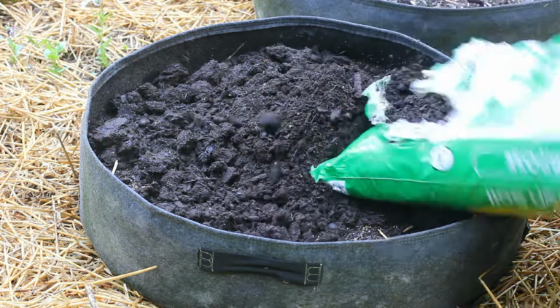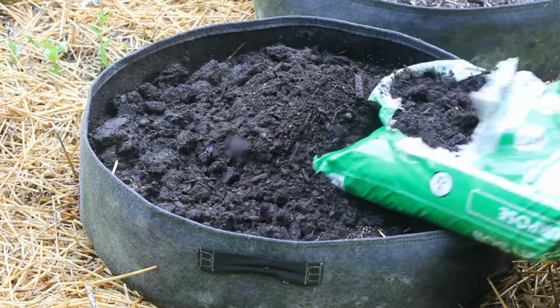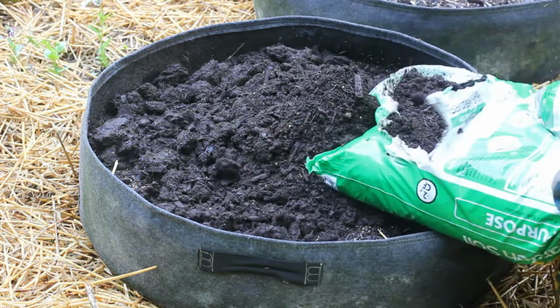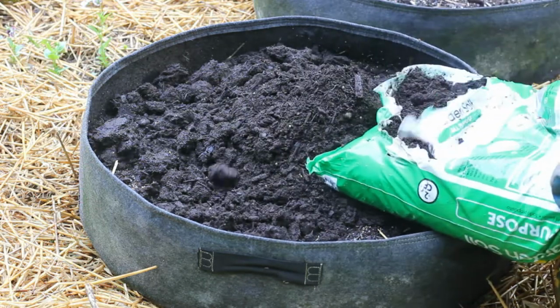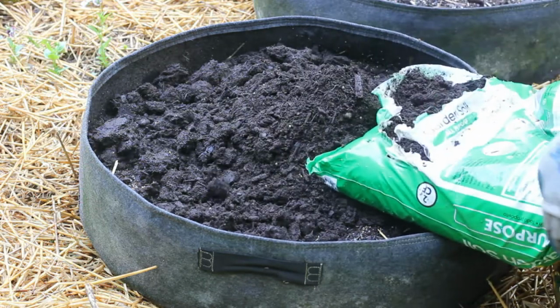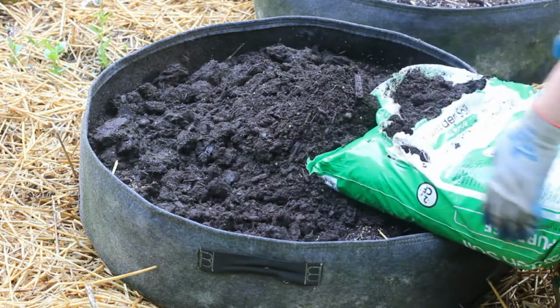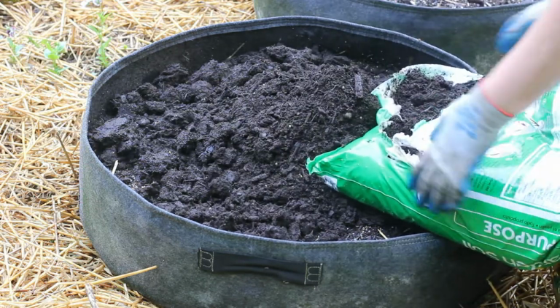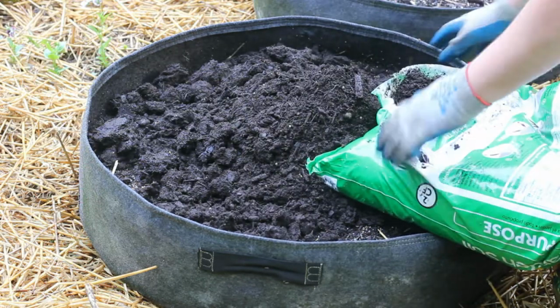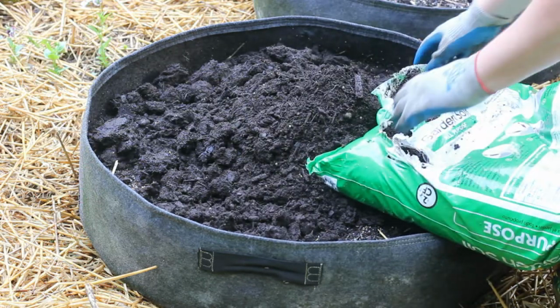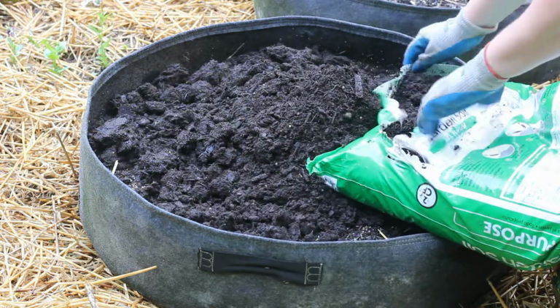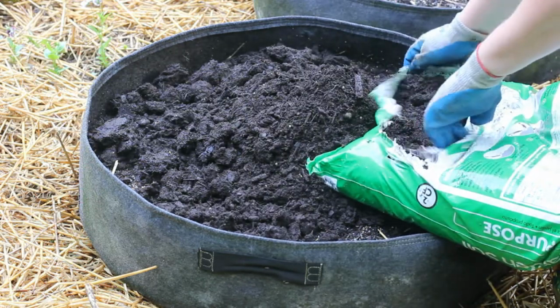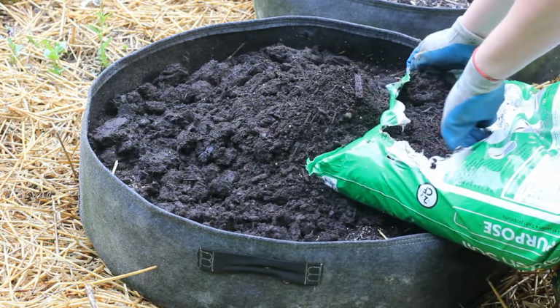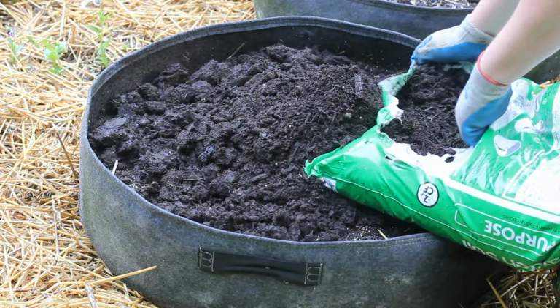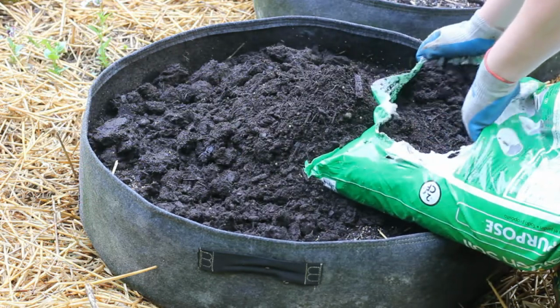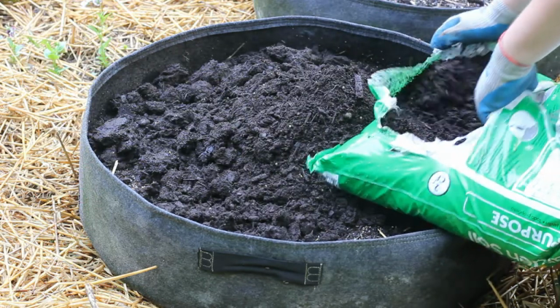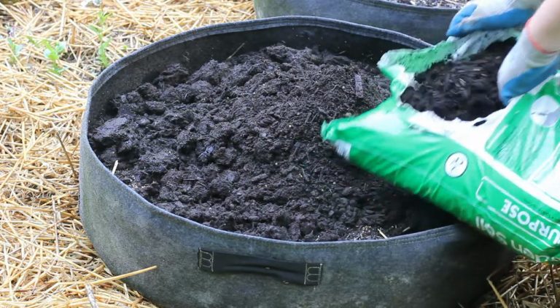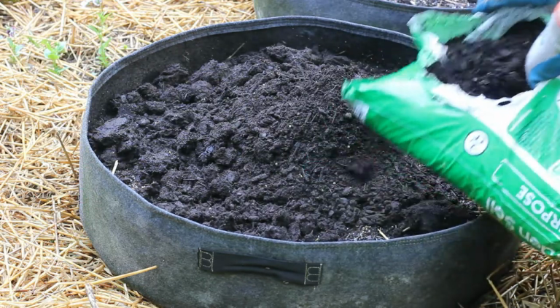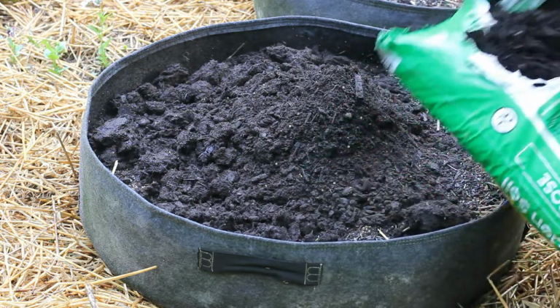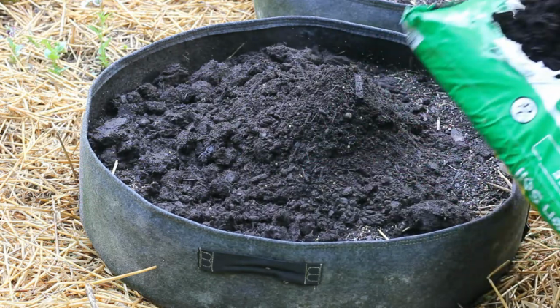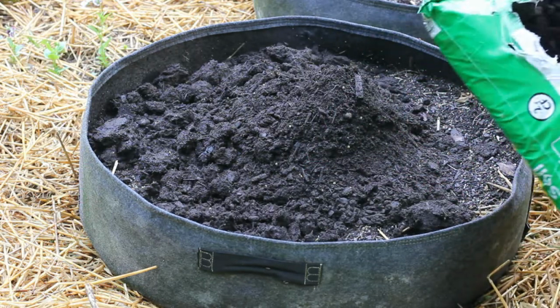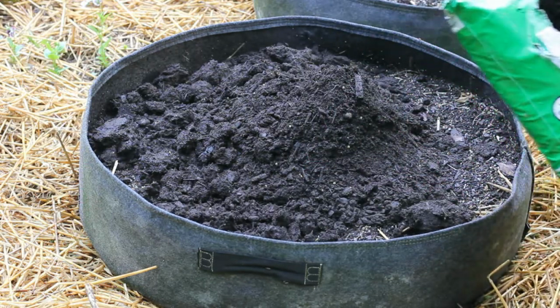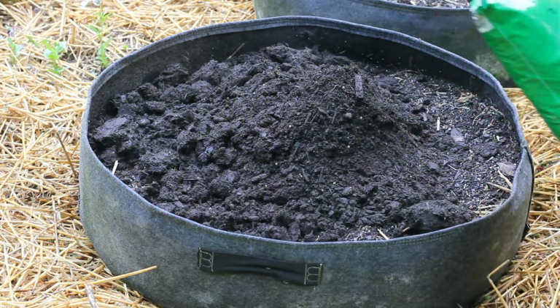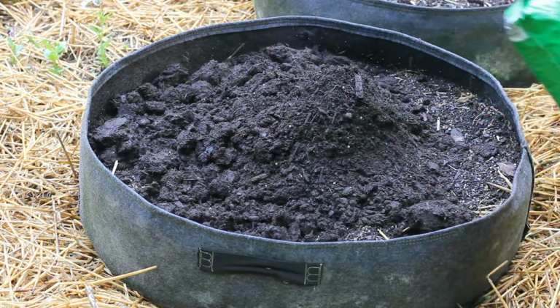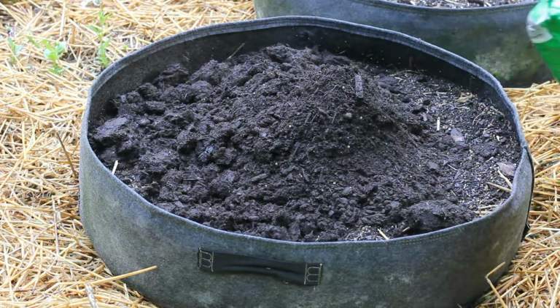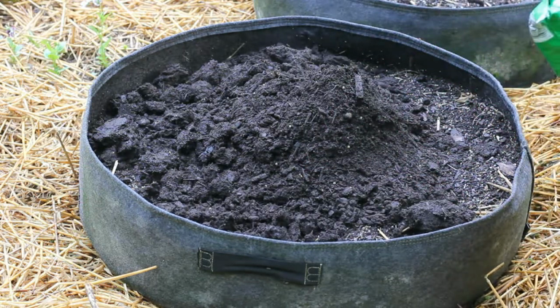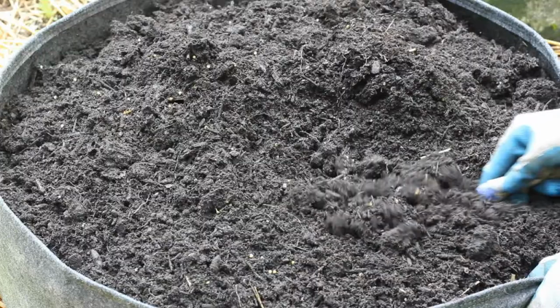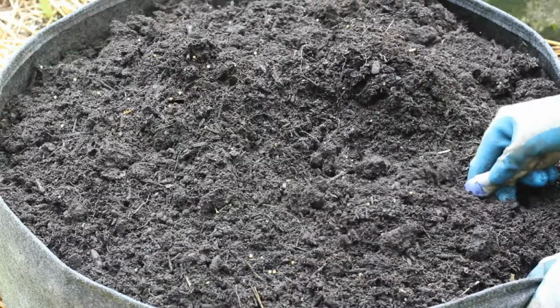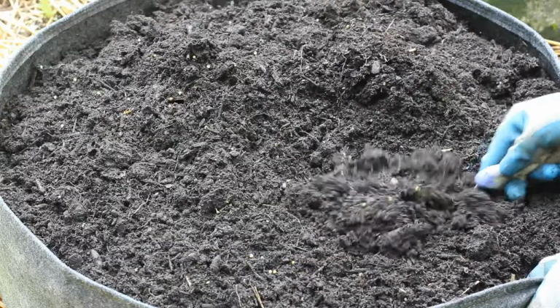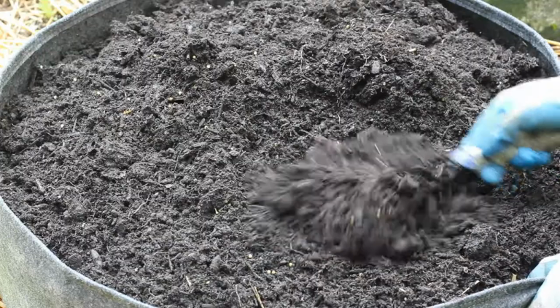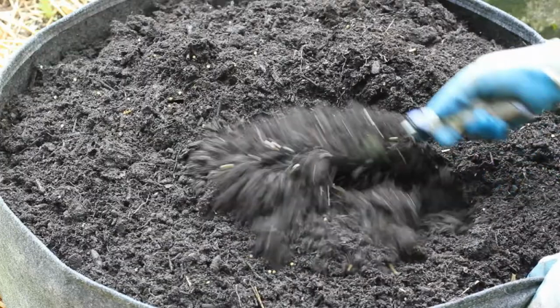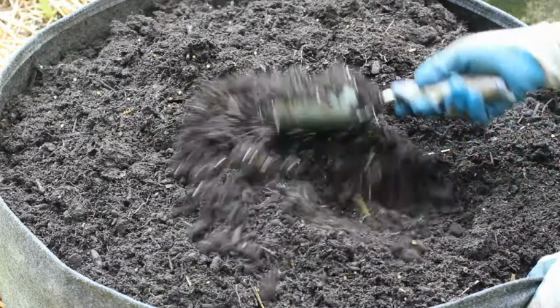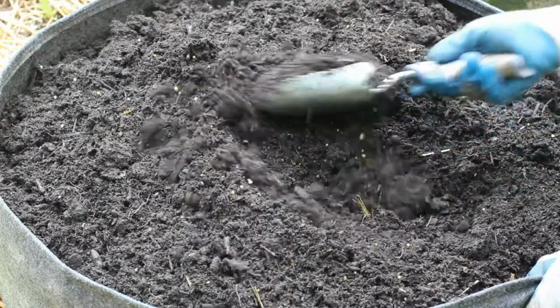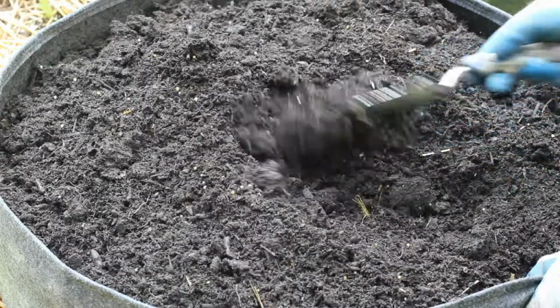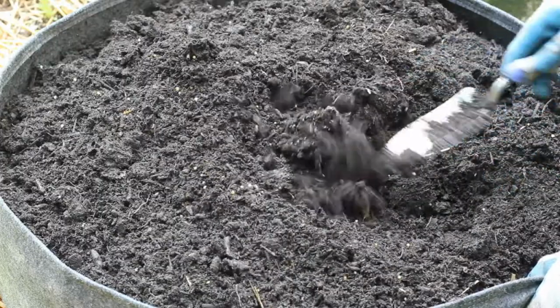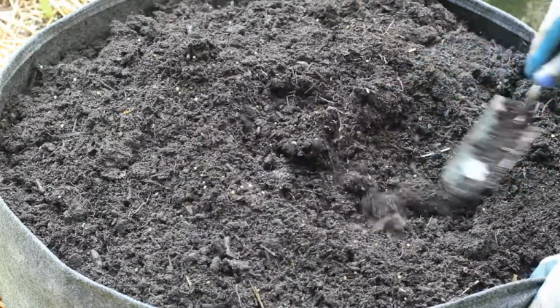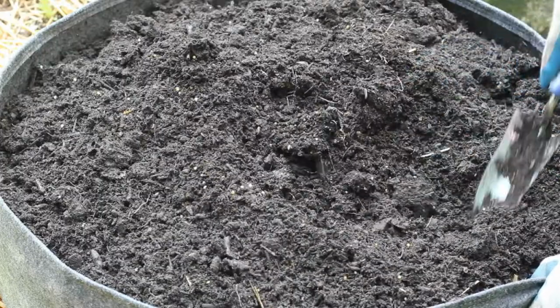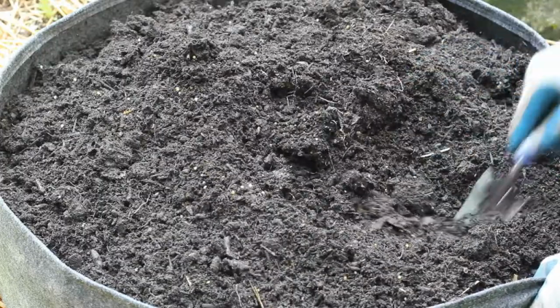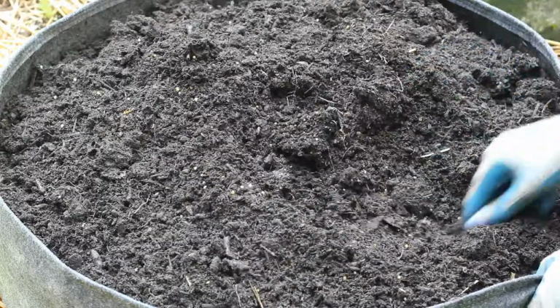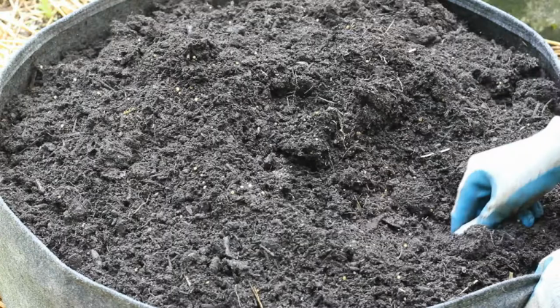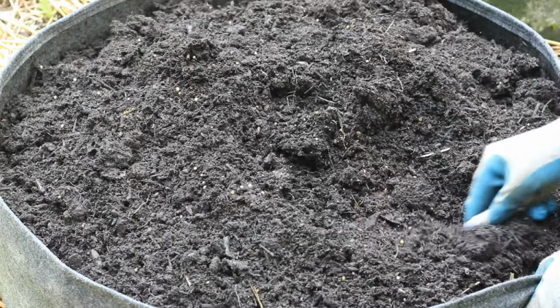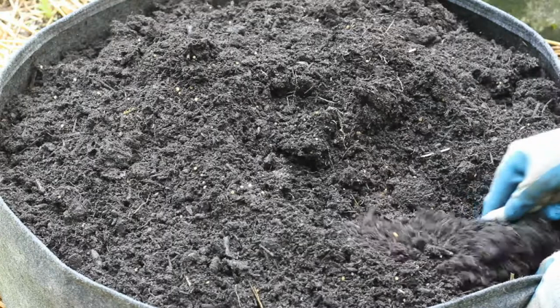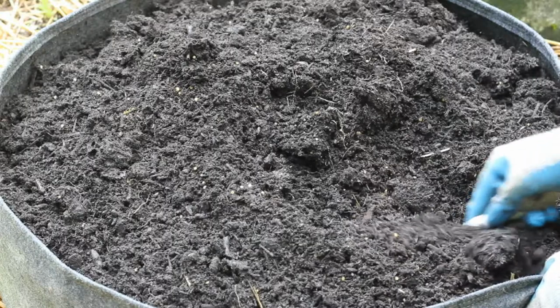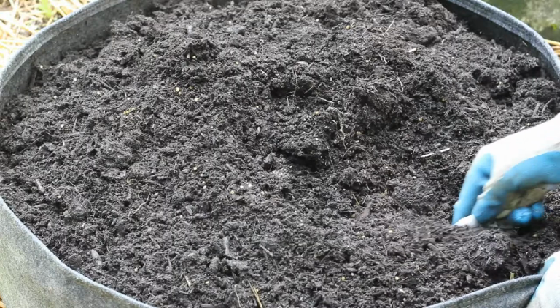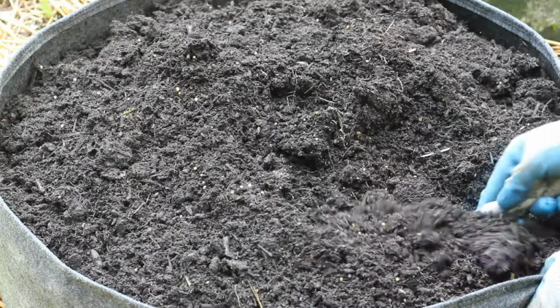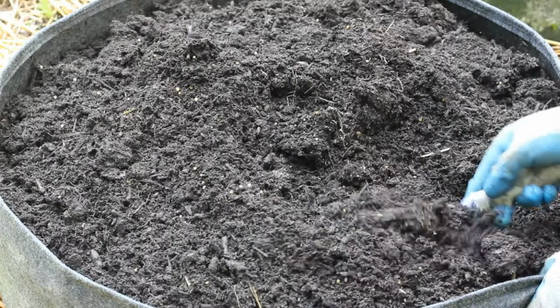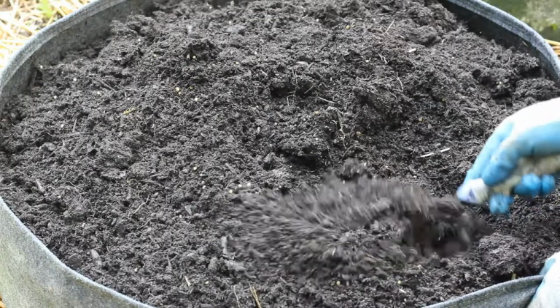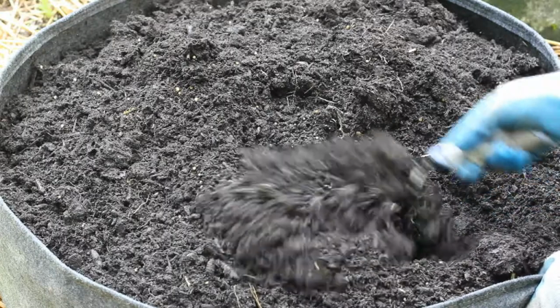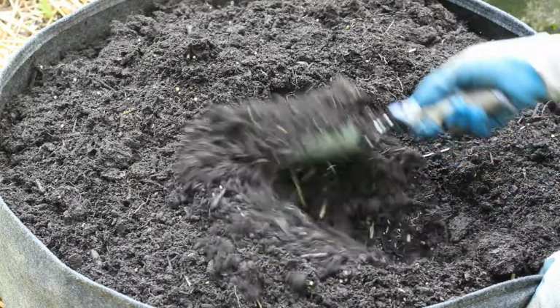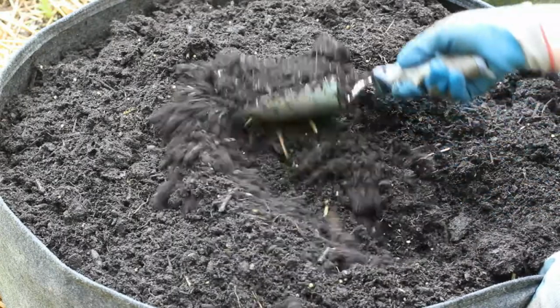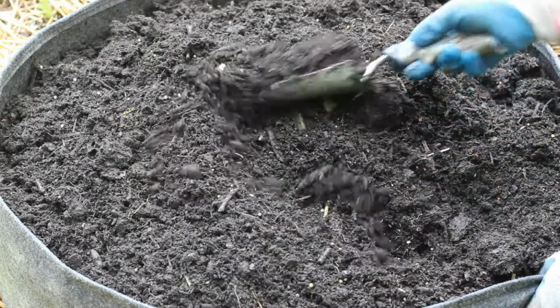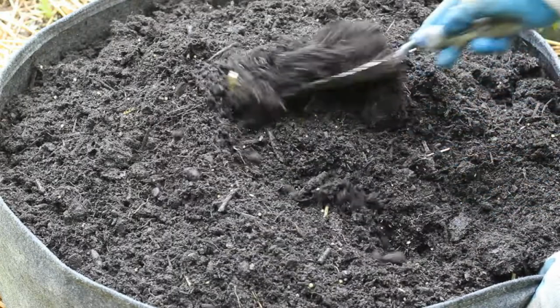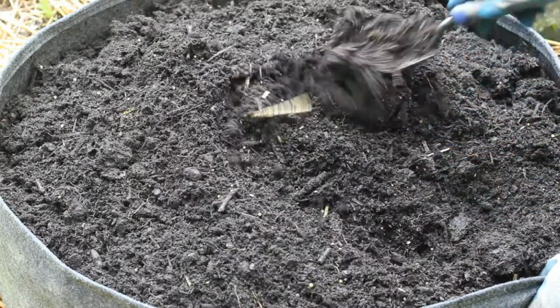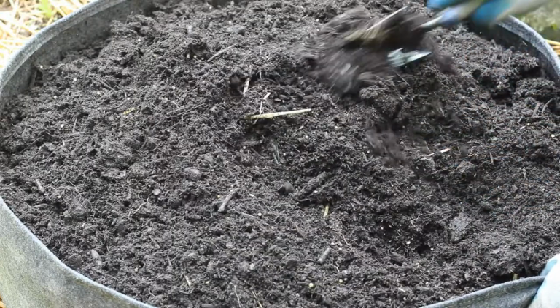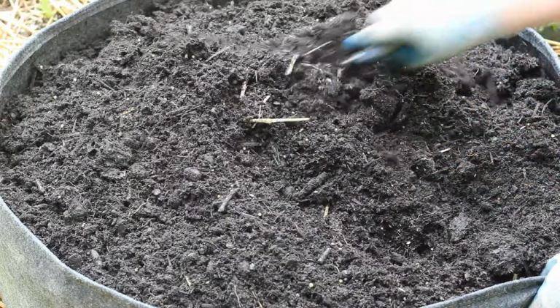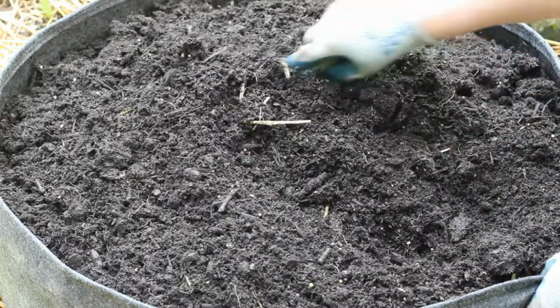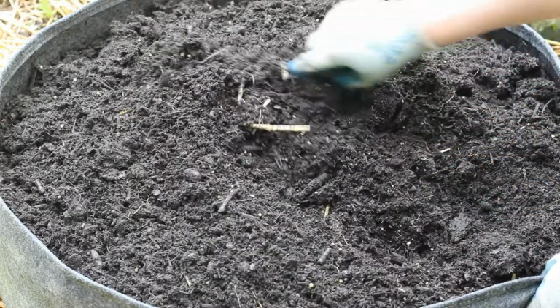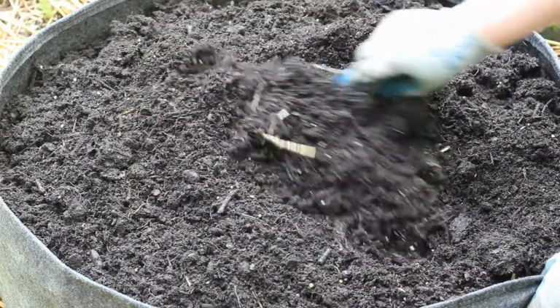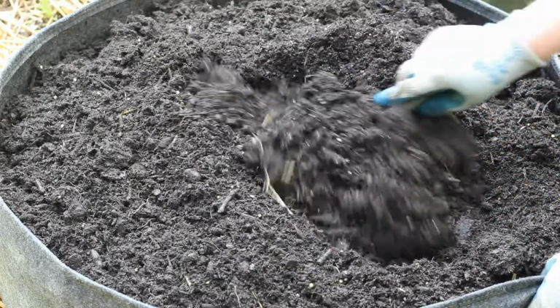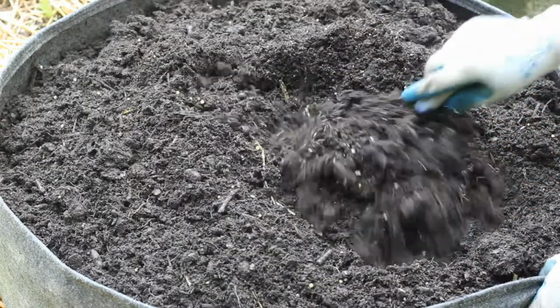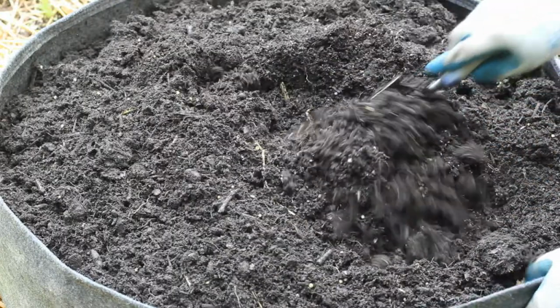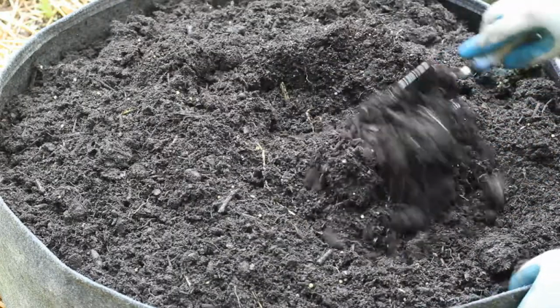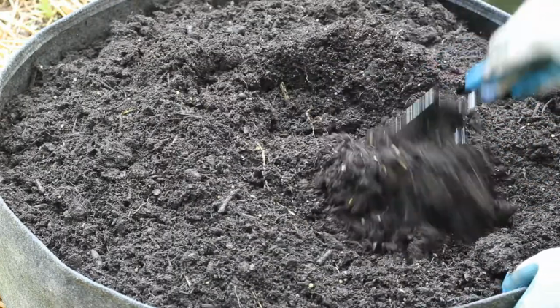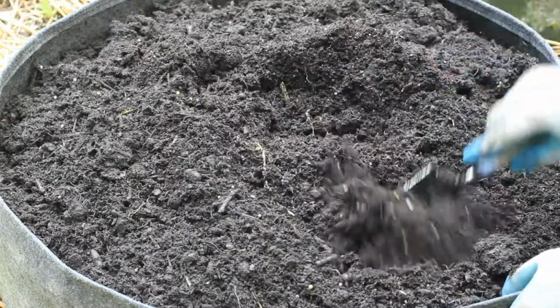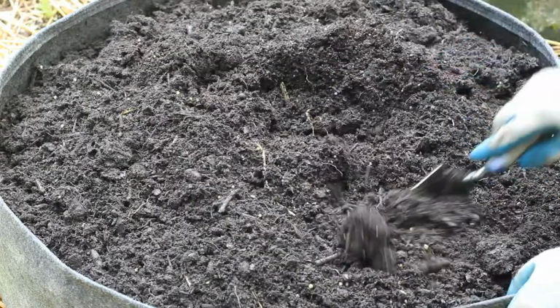I already have some soil in here but it is old and it needs refreshed, so I am going to be adding some bagged garden soil.